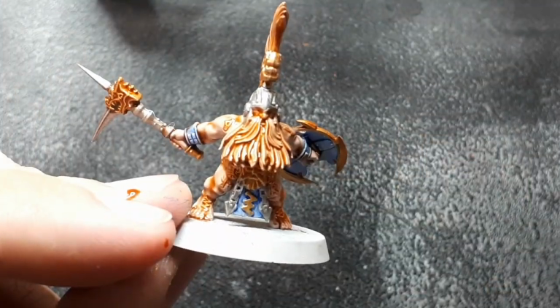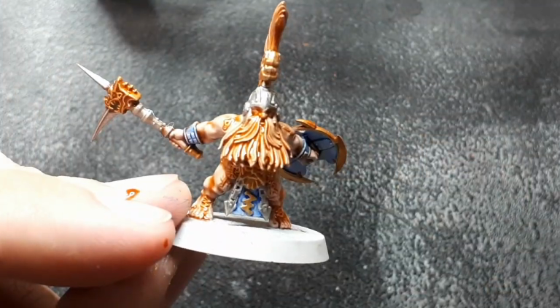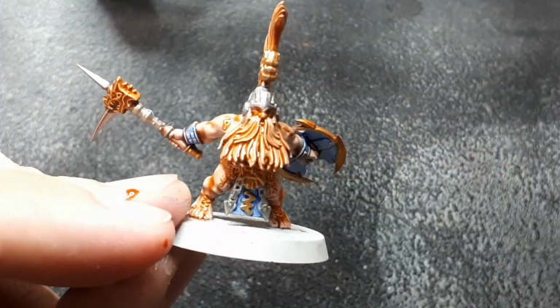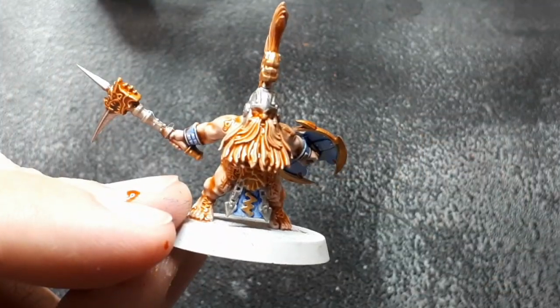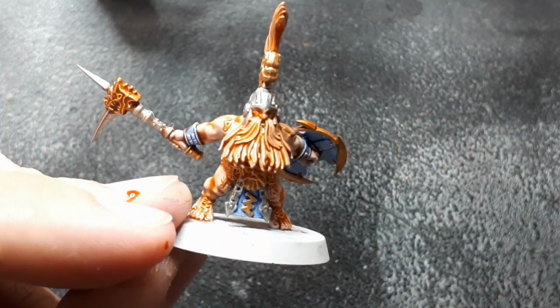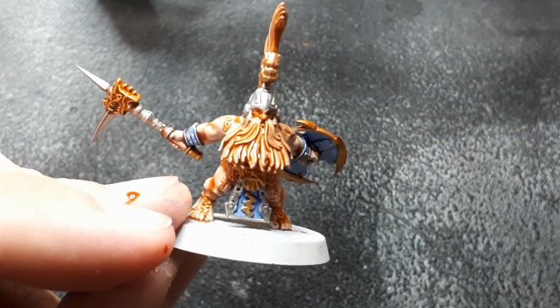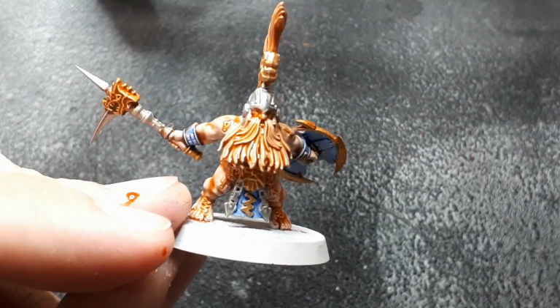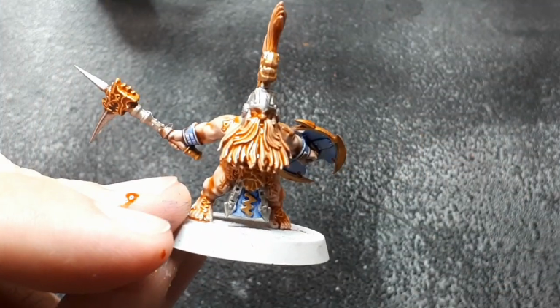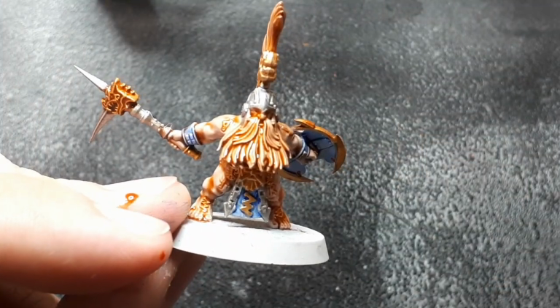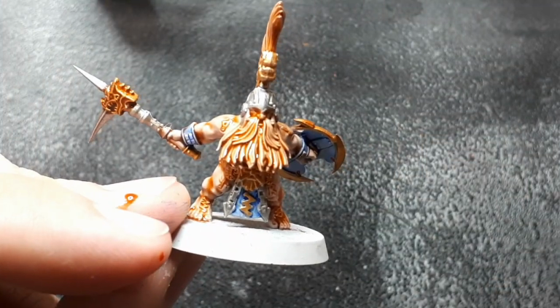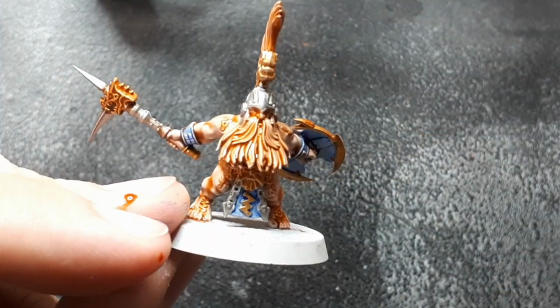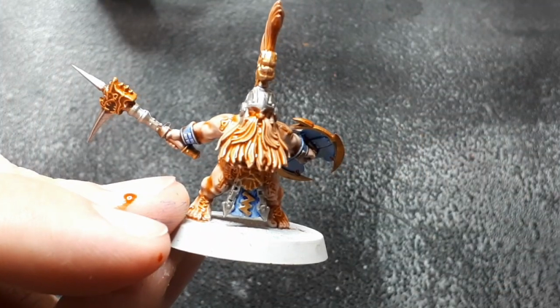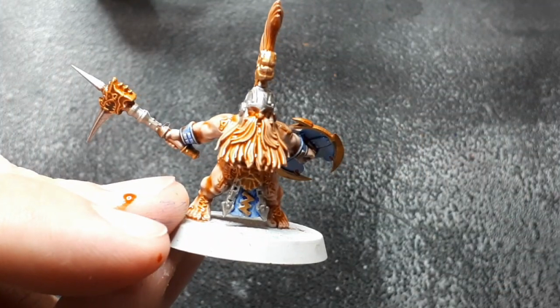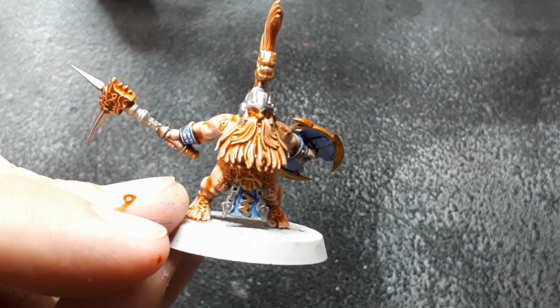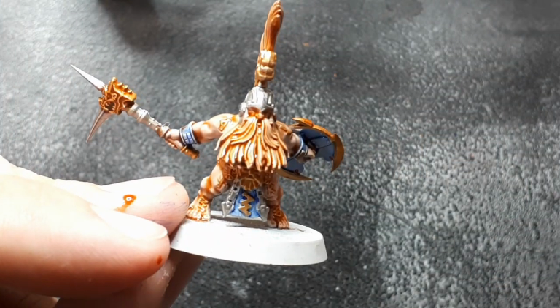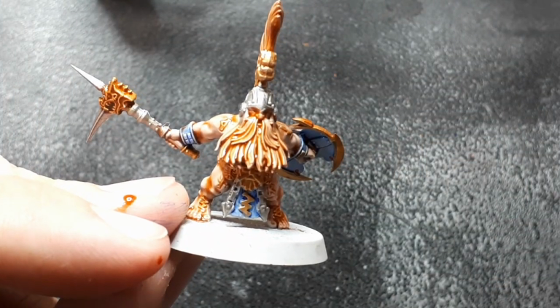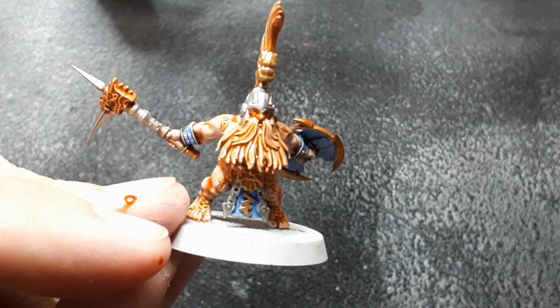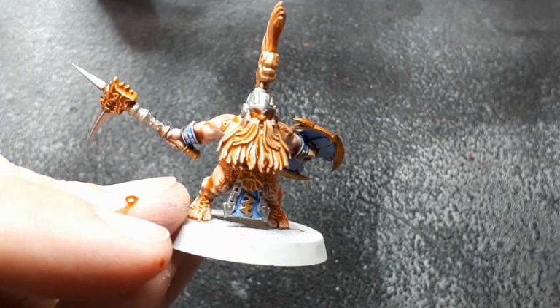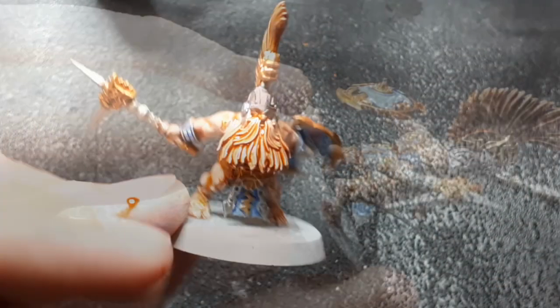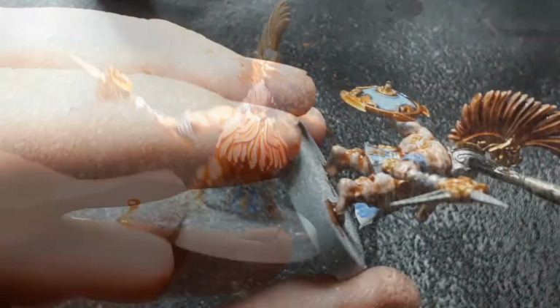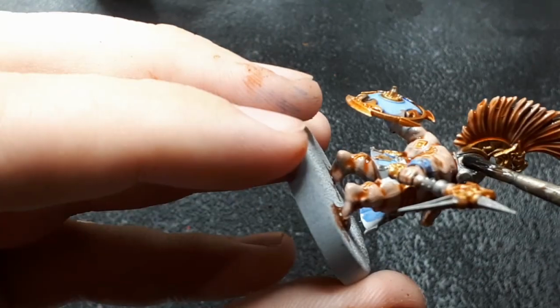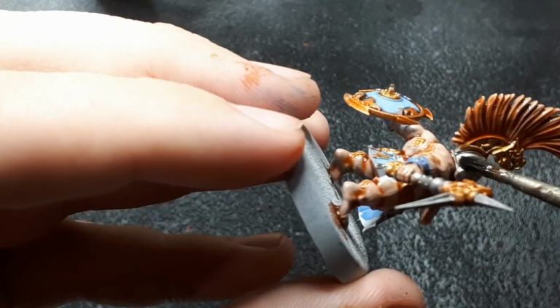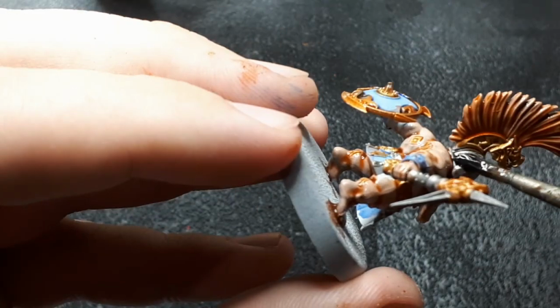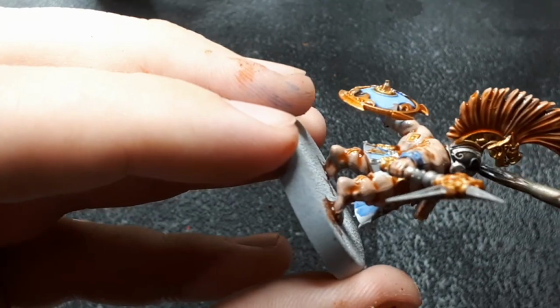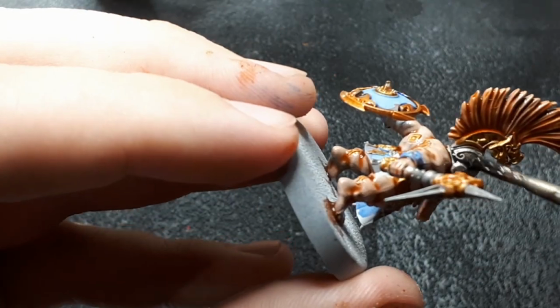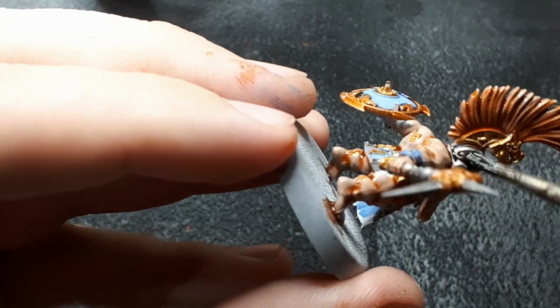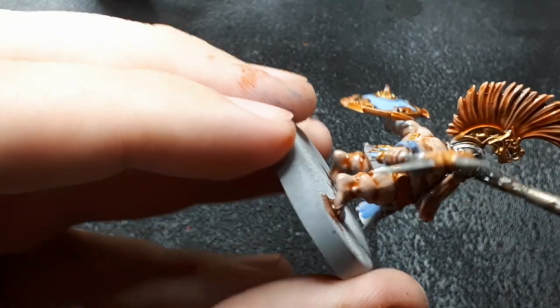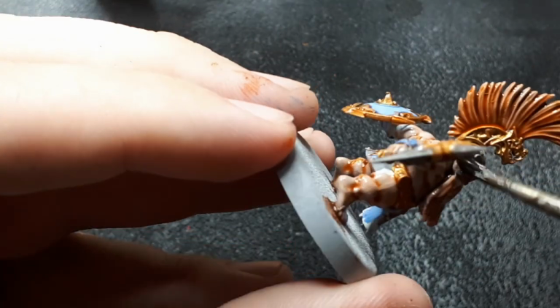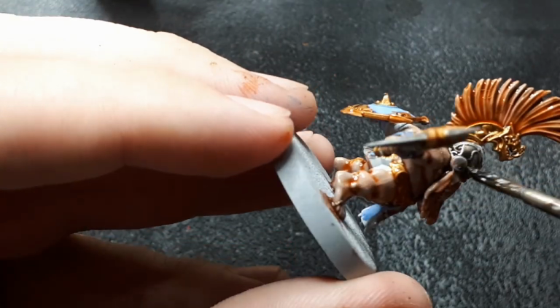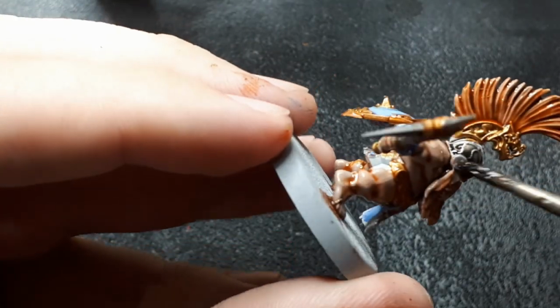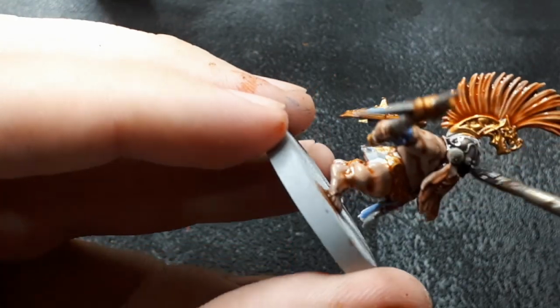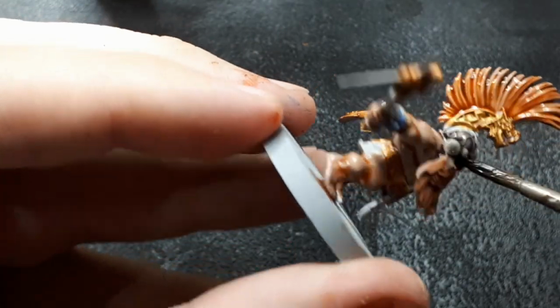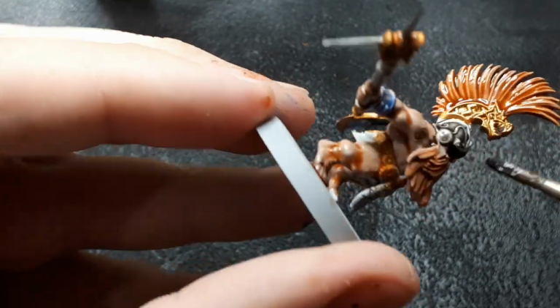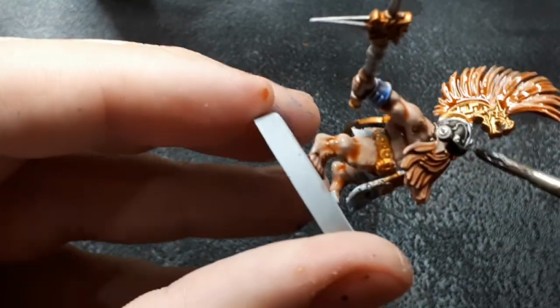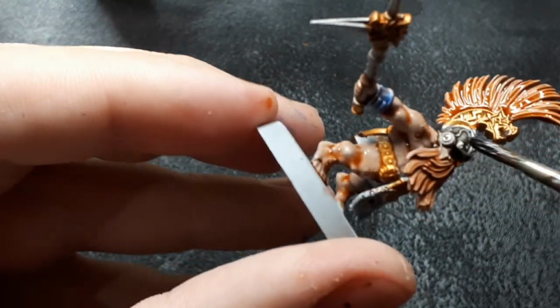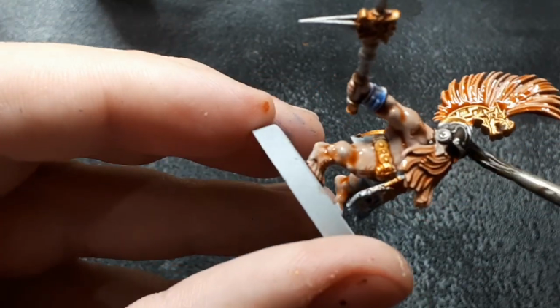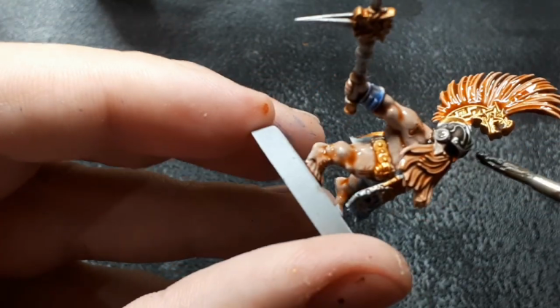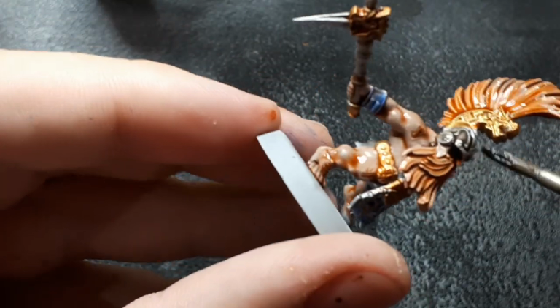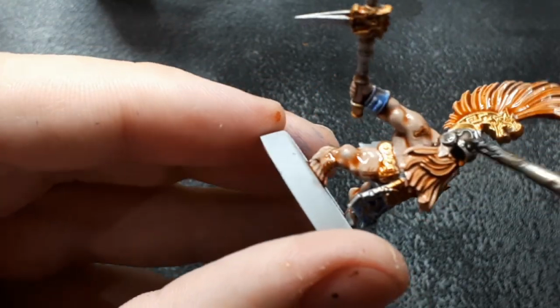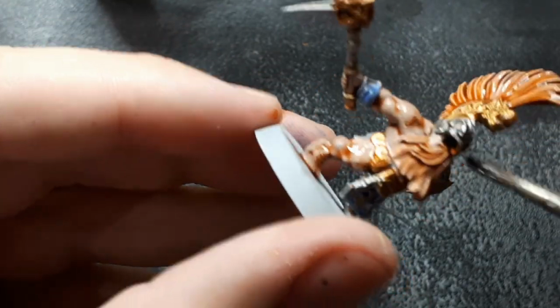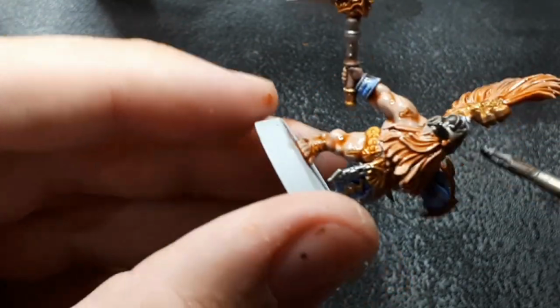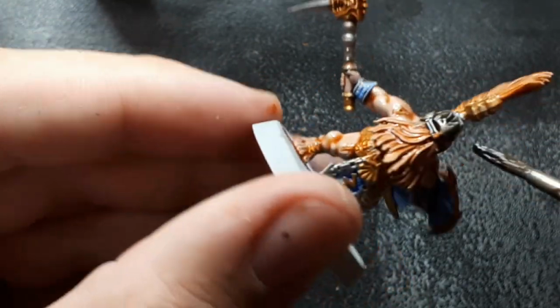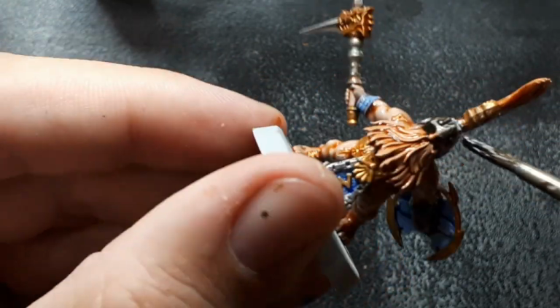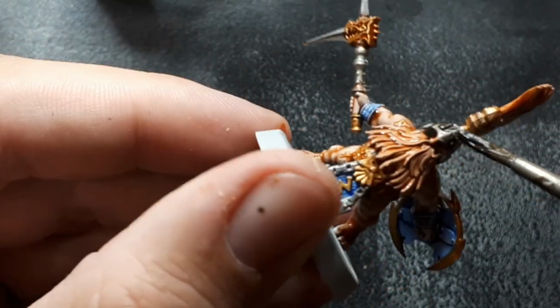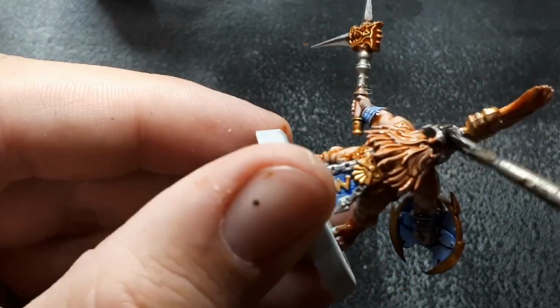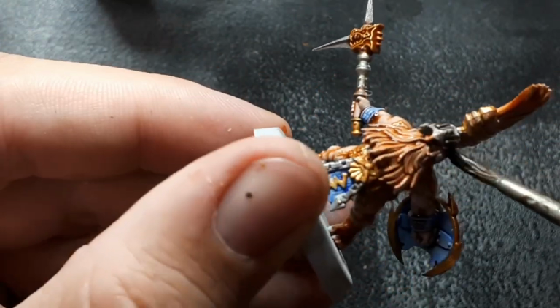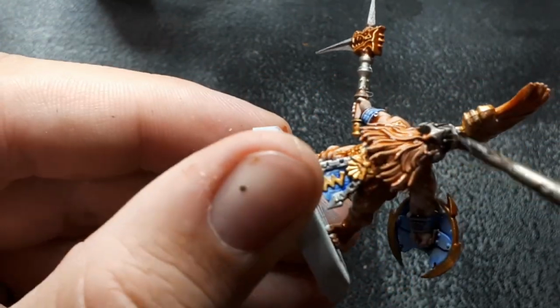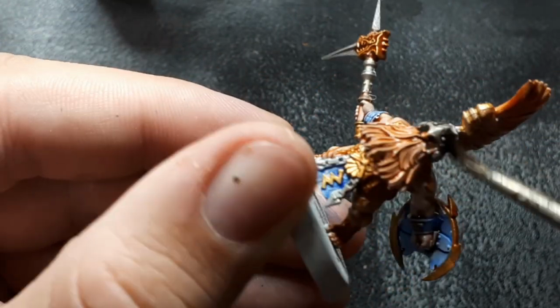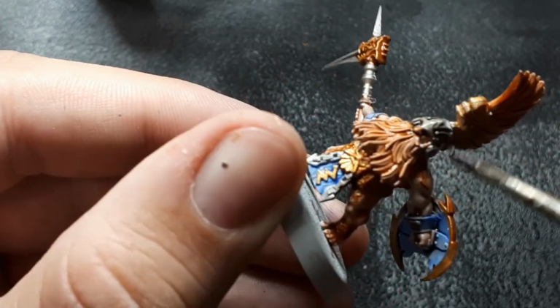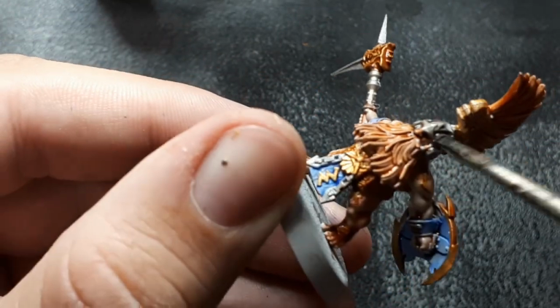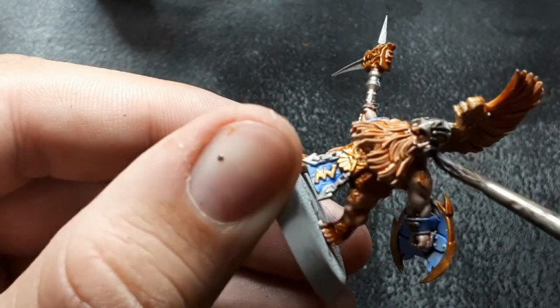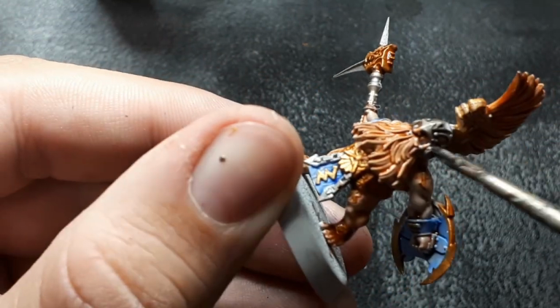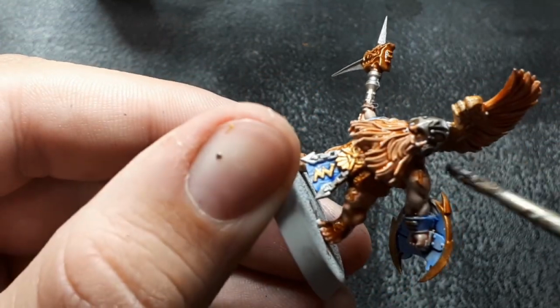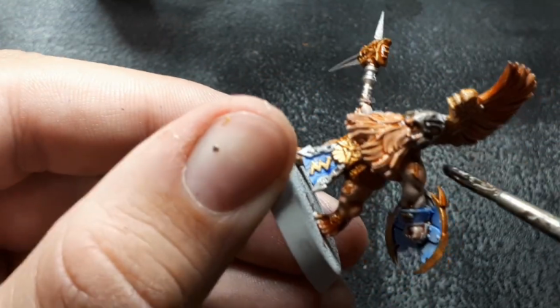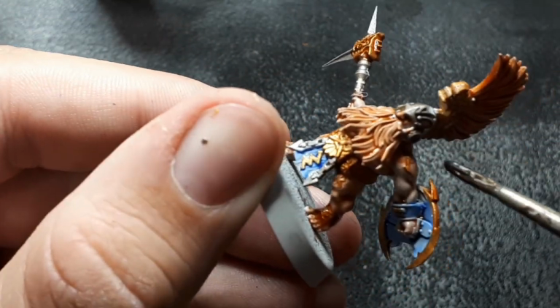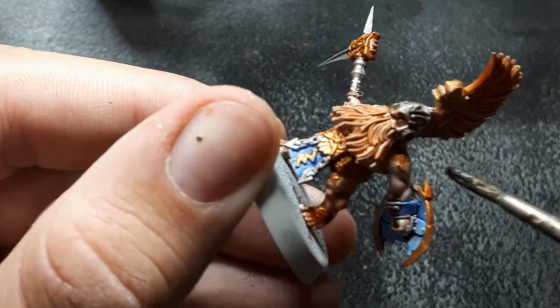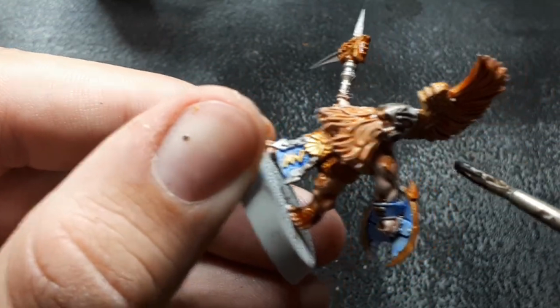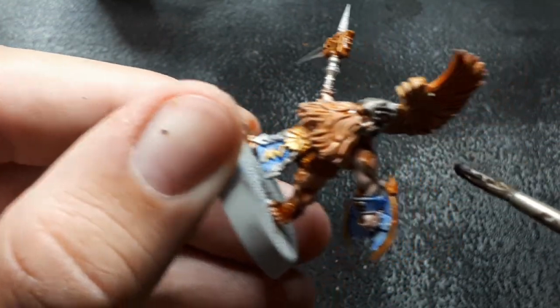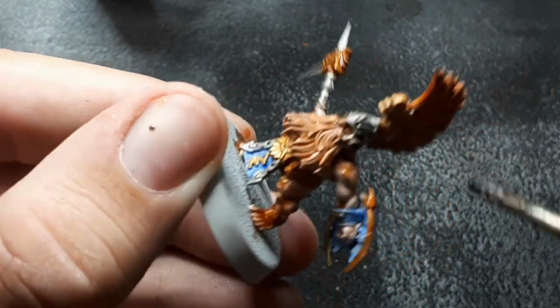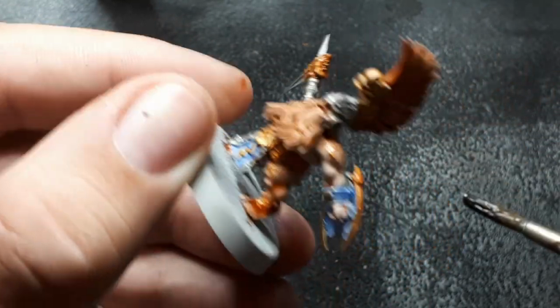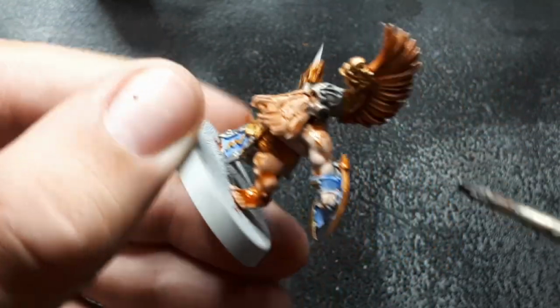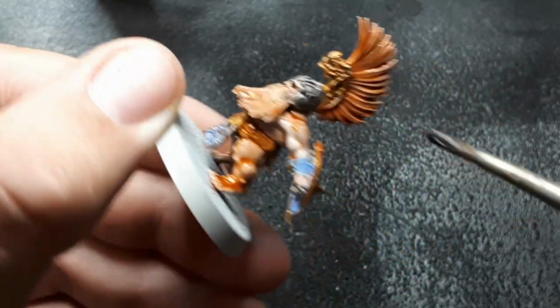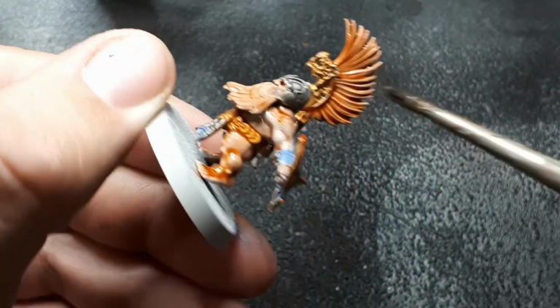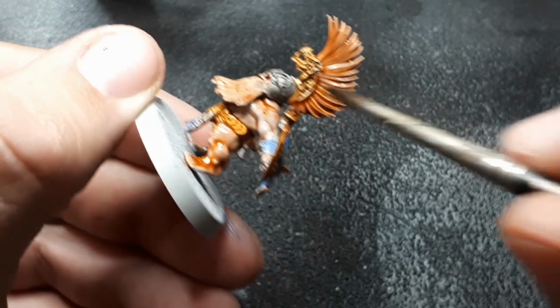The final stage is just to apply some Nuln Oil to the Lead Belcher parts that we painted earlier.